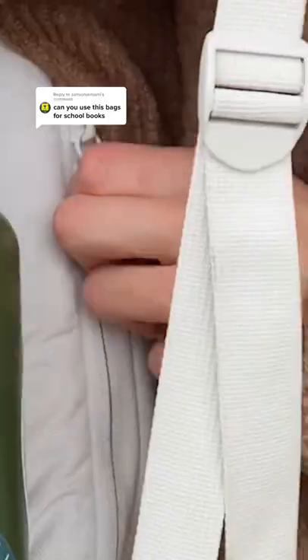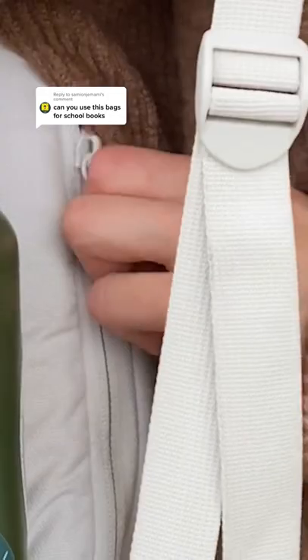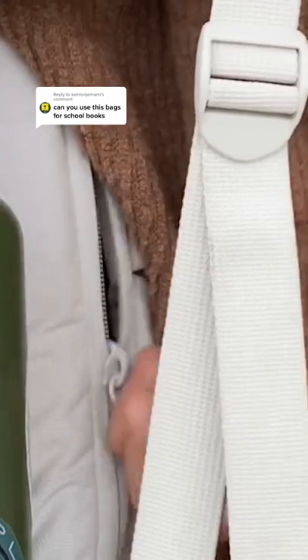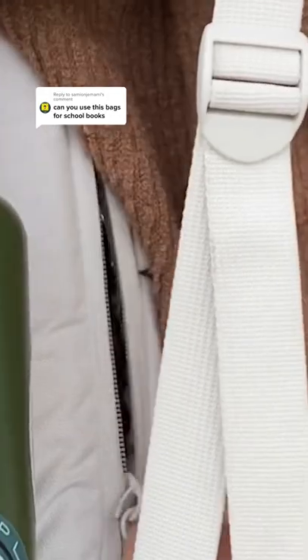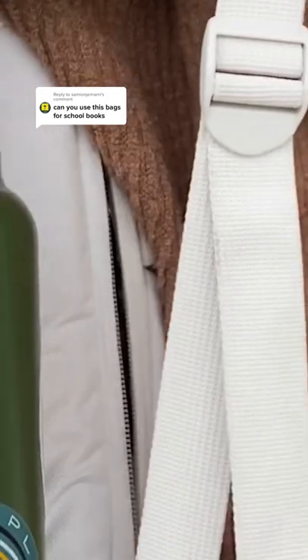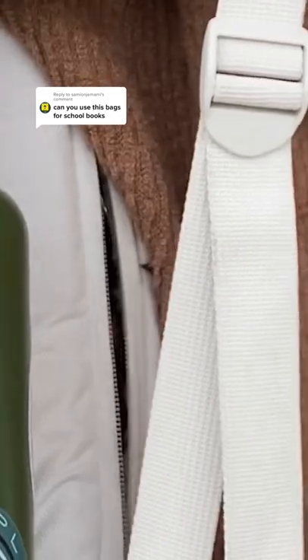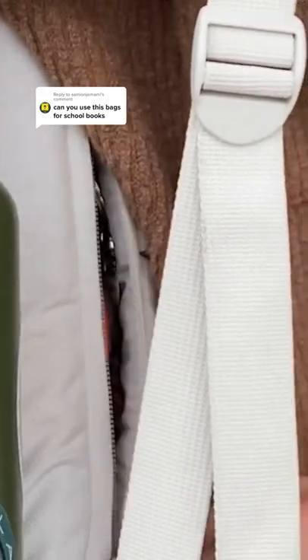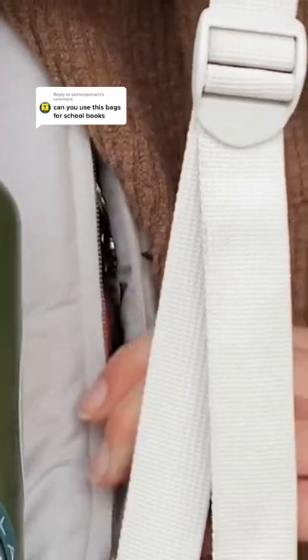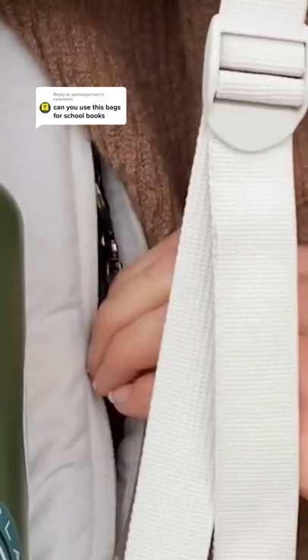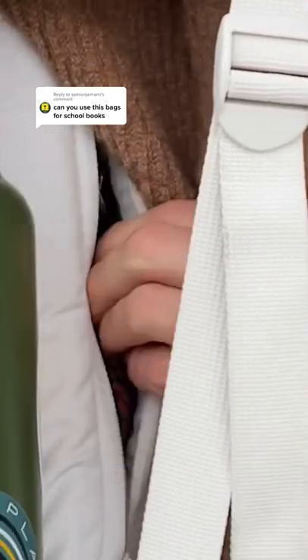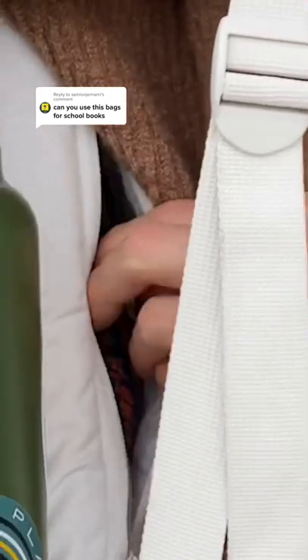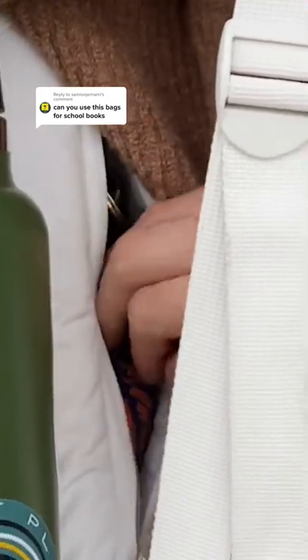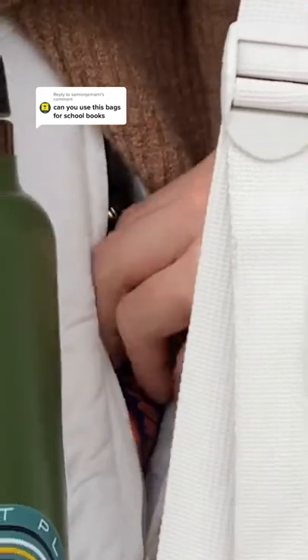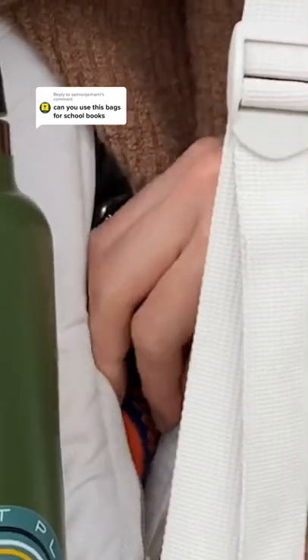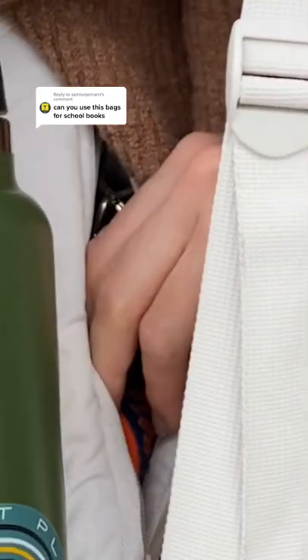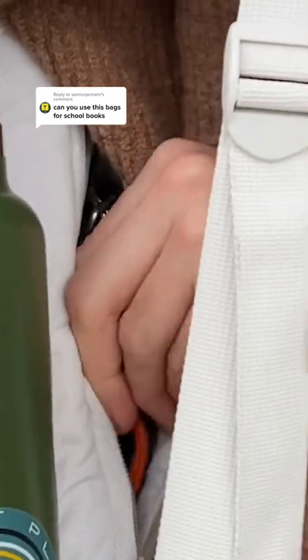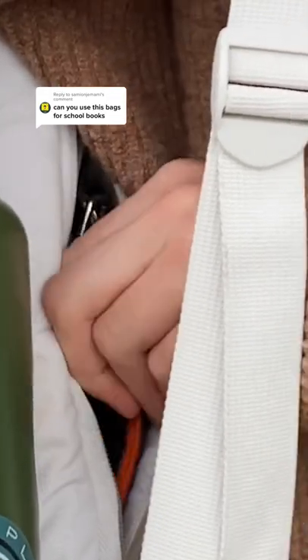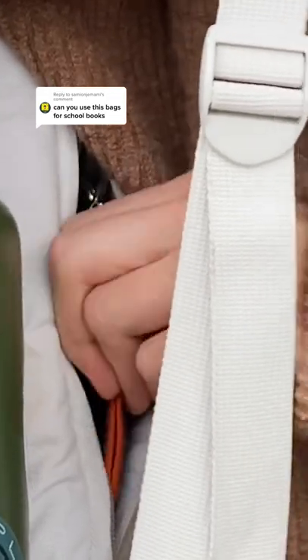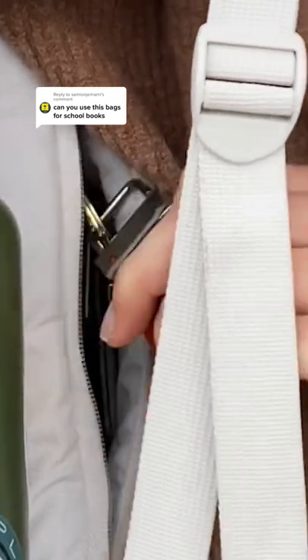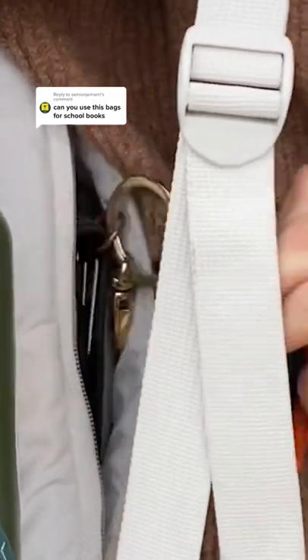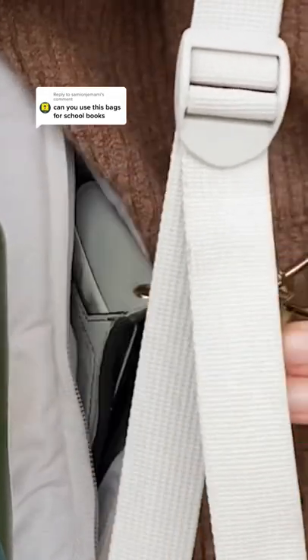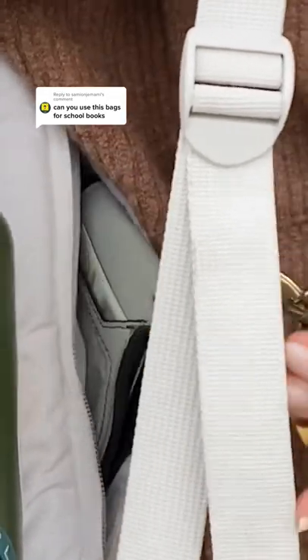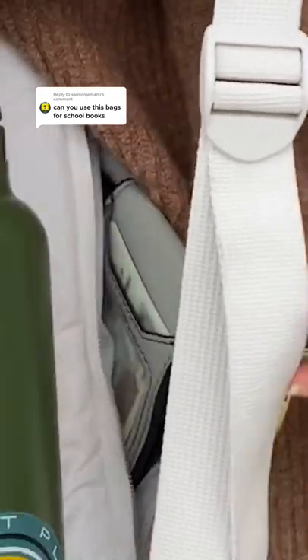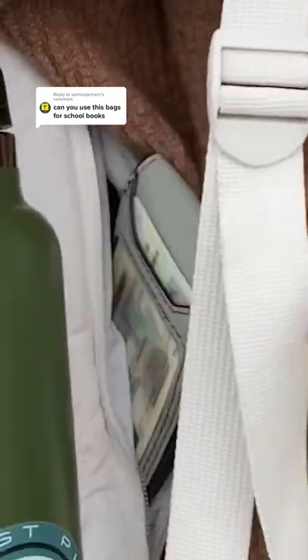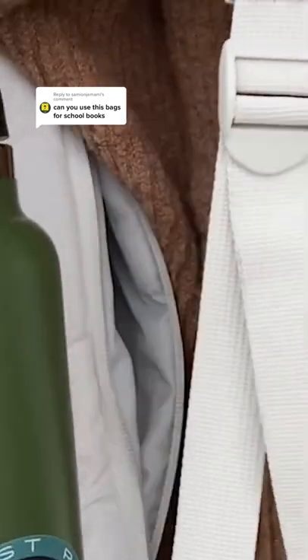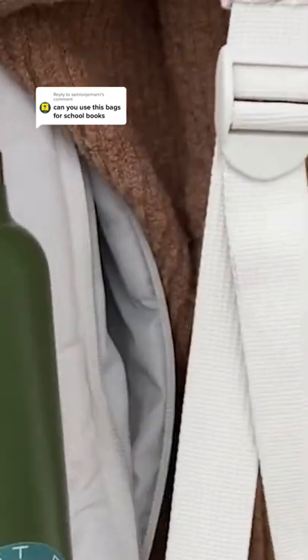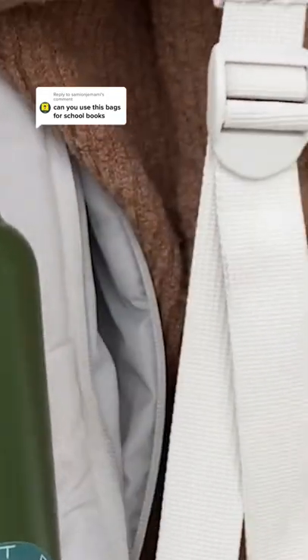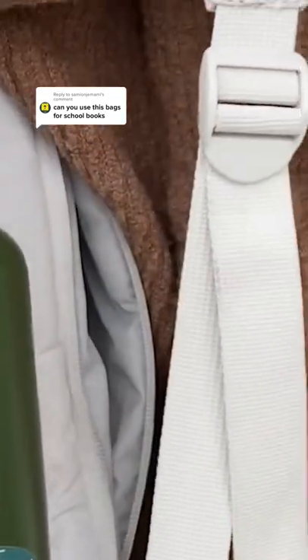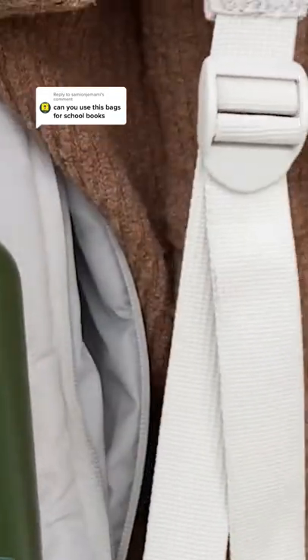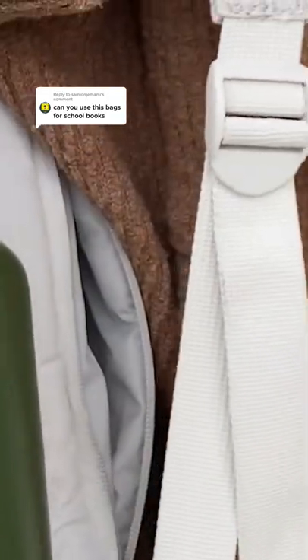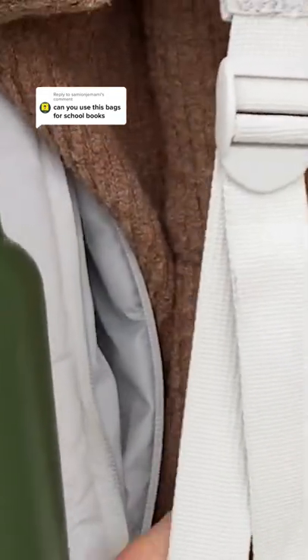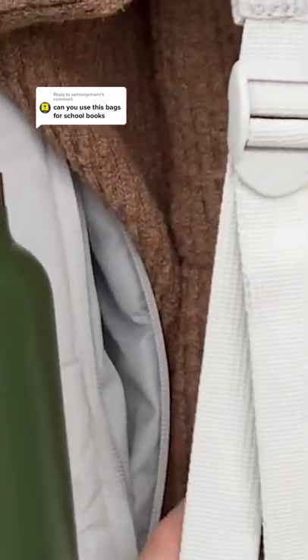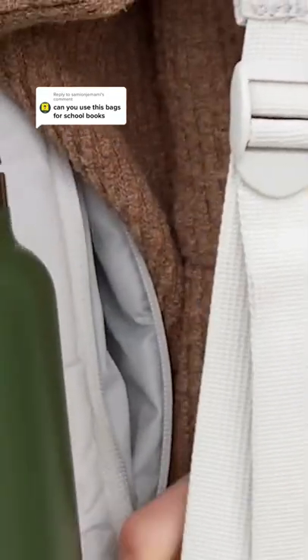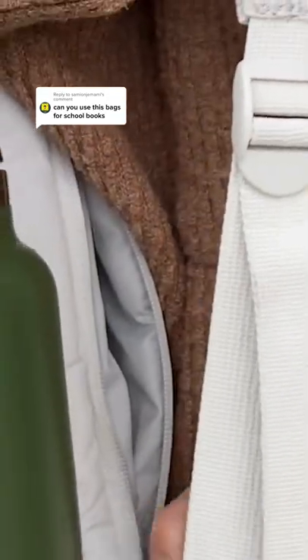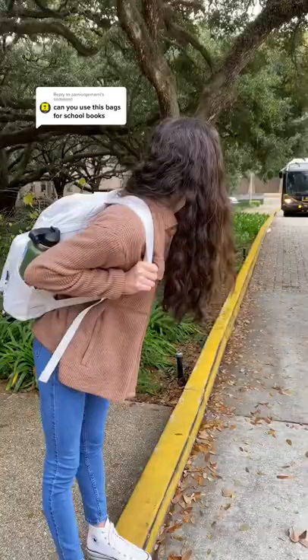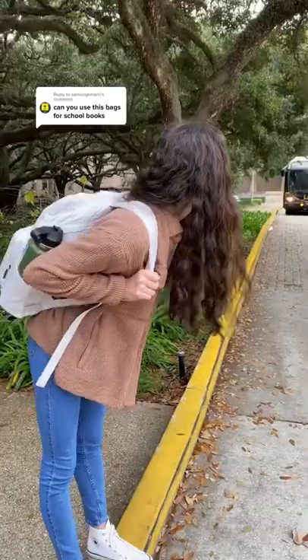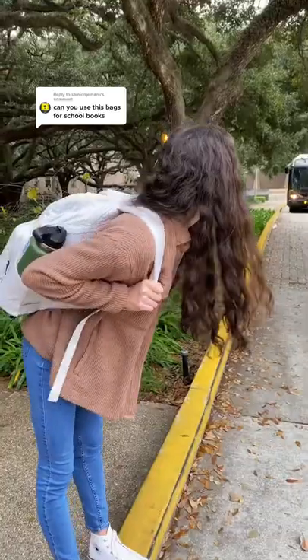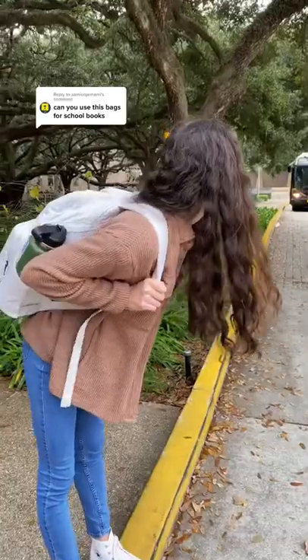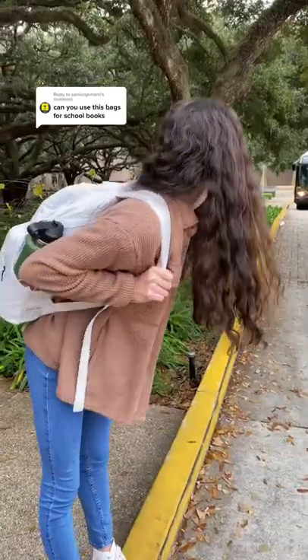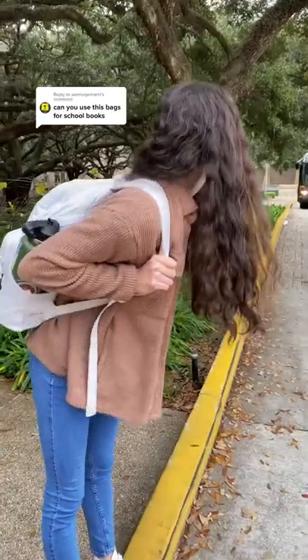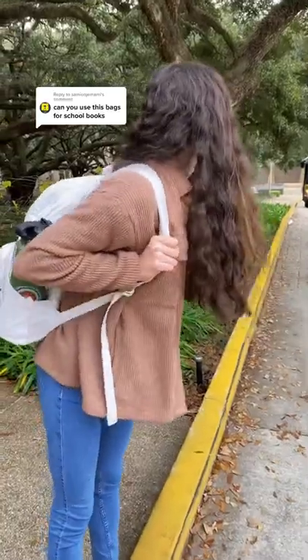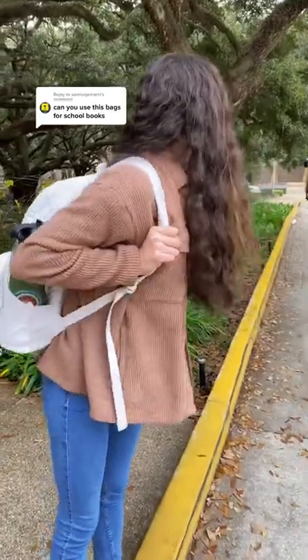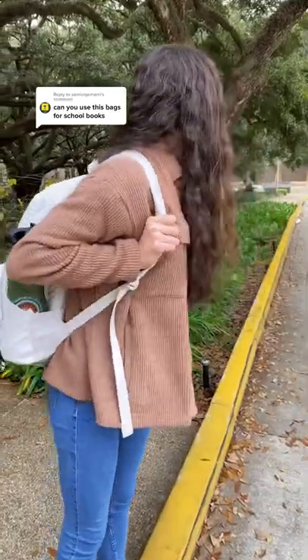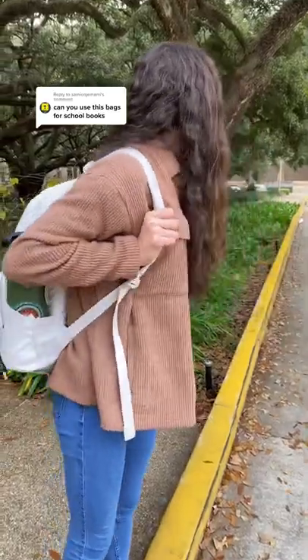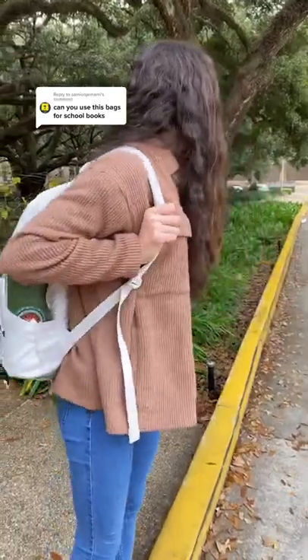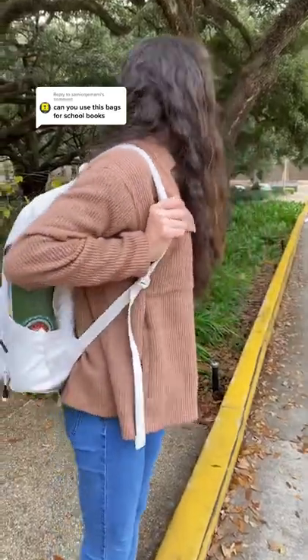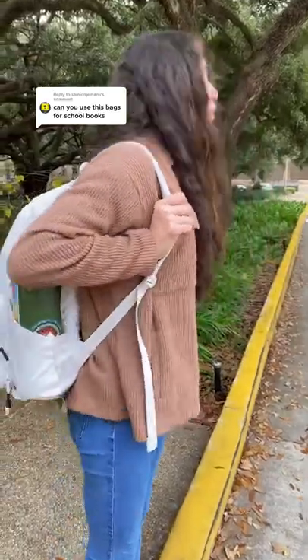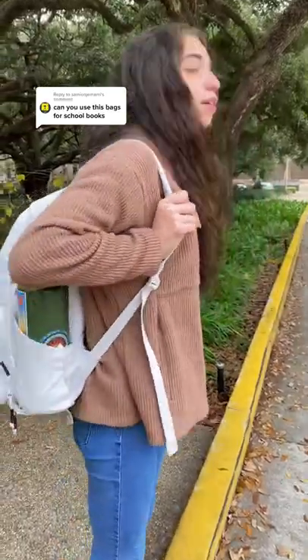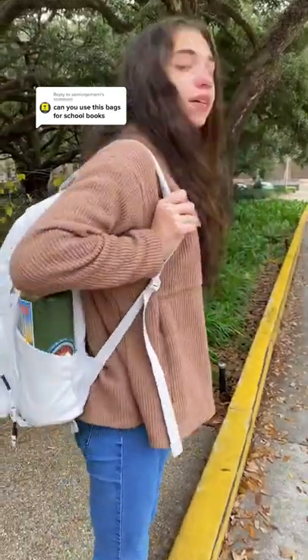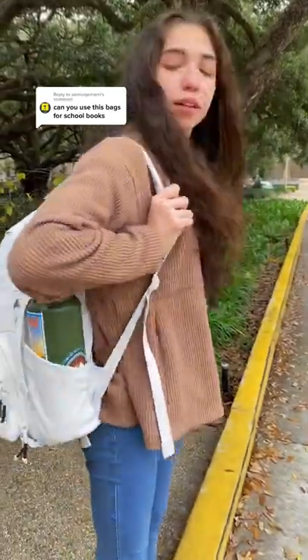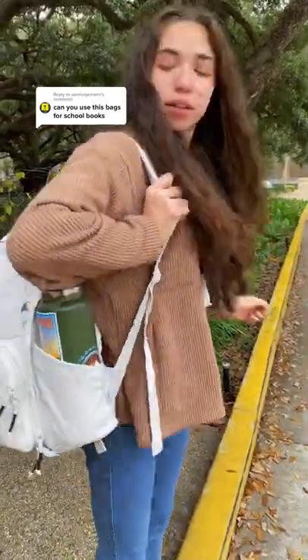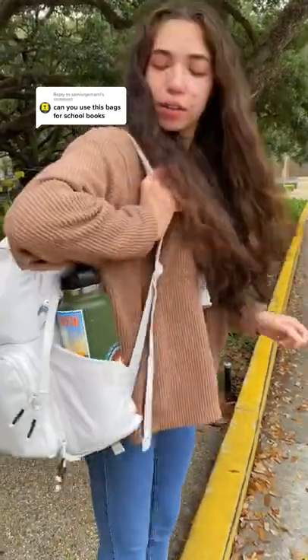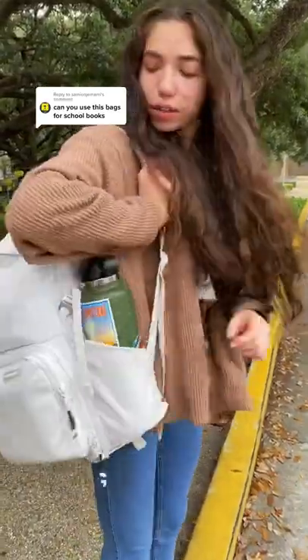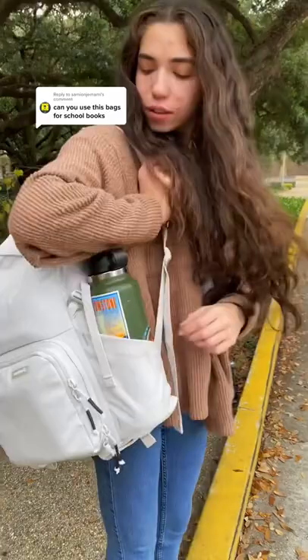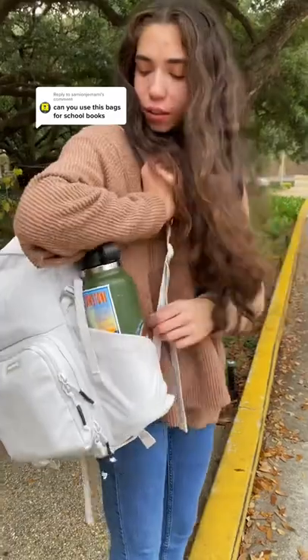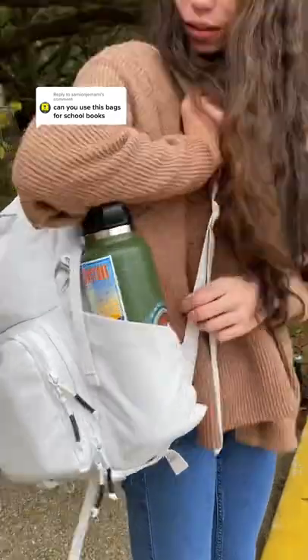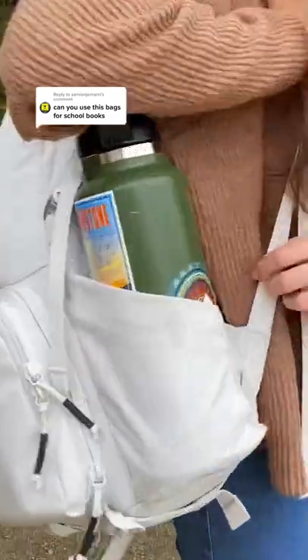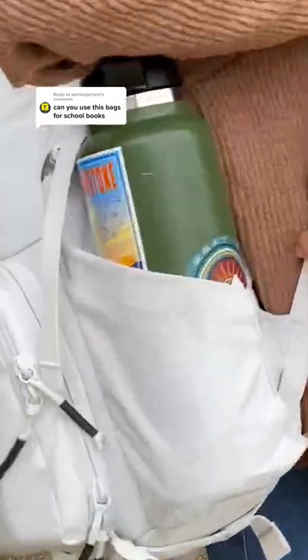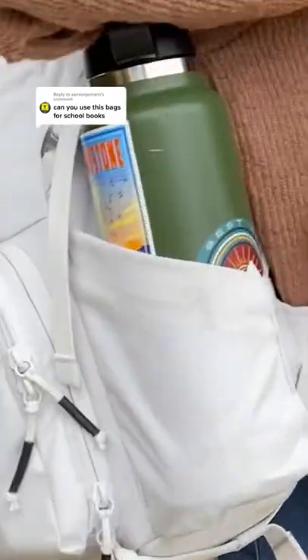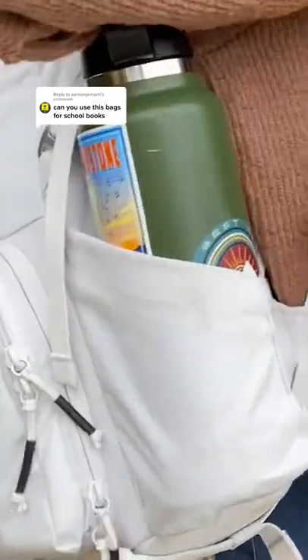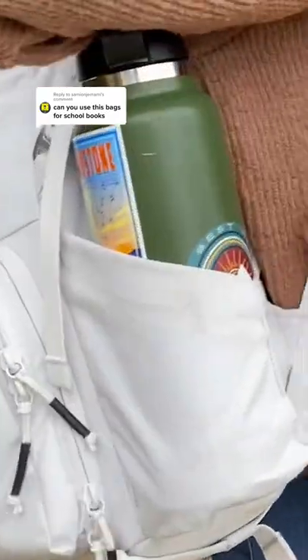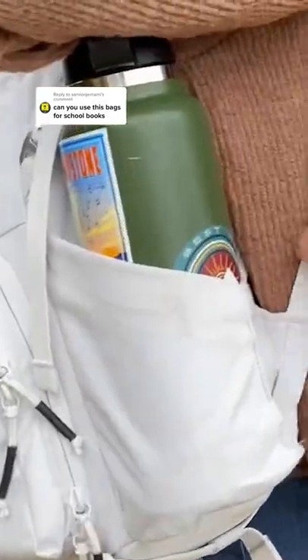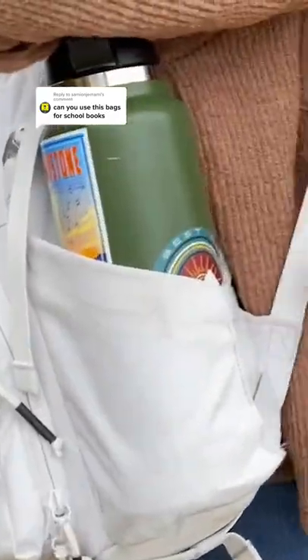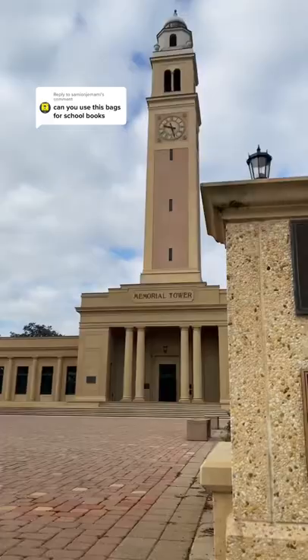The discreet pocket allows me to keep my wallet secure and close by for when I need it. And I love that I'm able to easily carry my 40-ounce Hydro Flask.